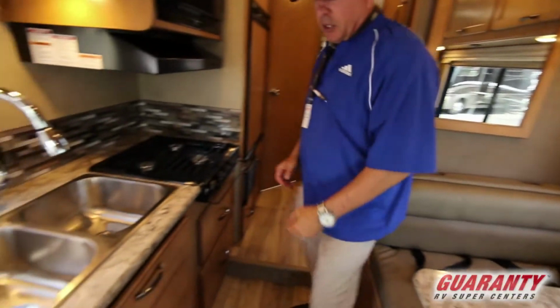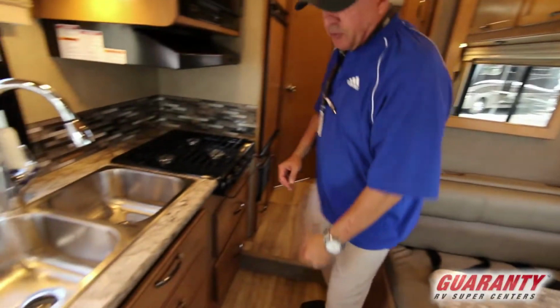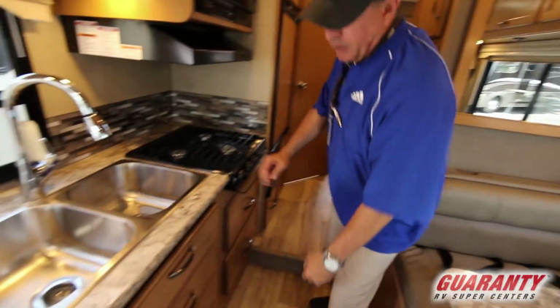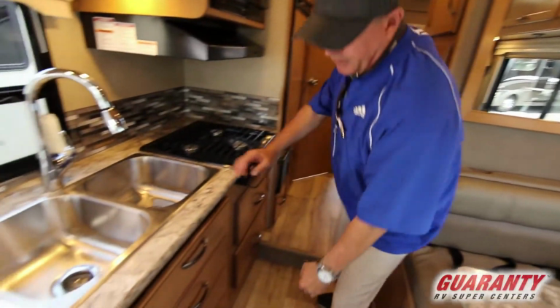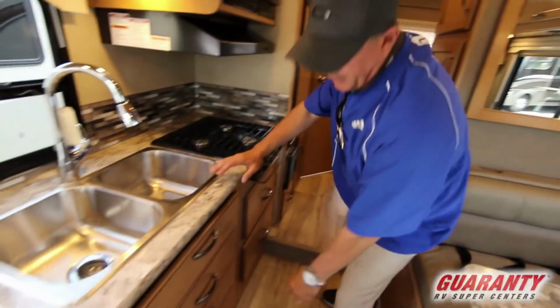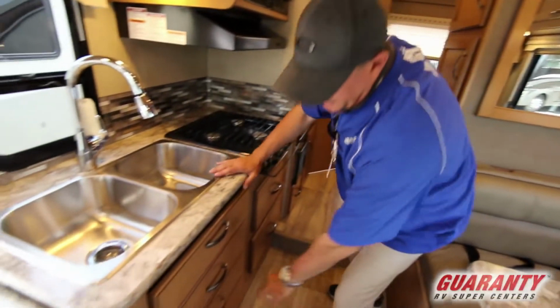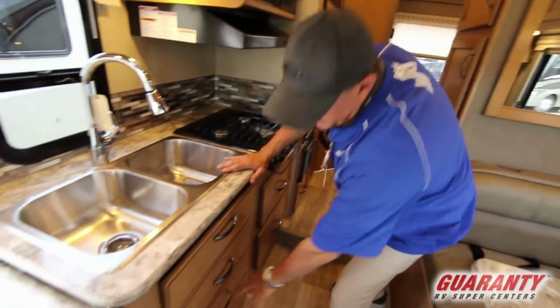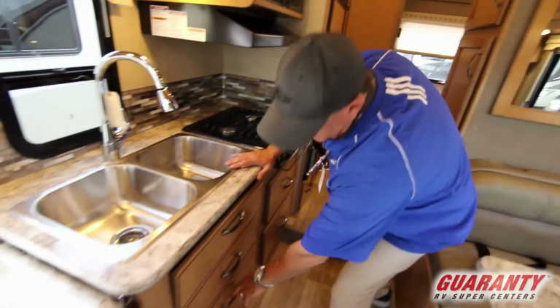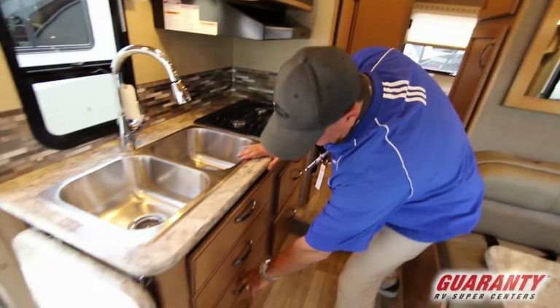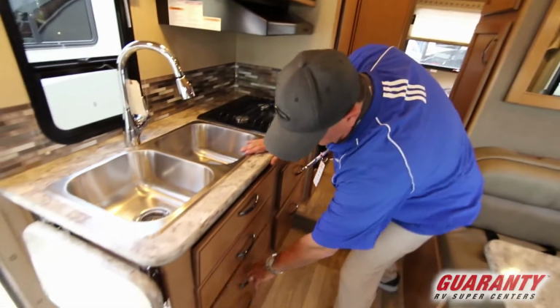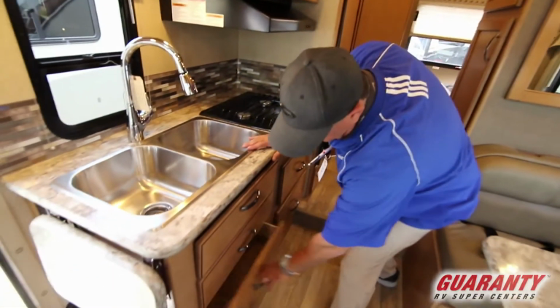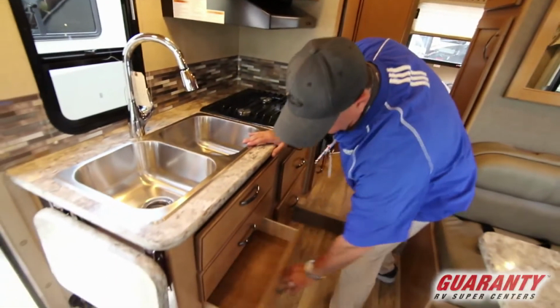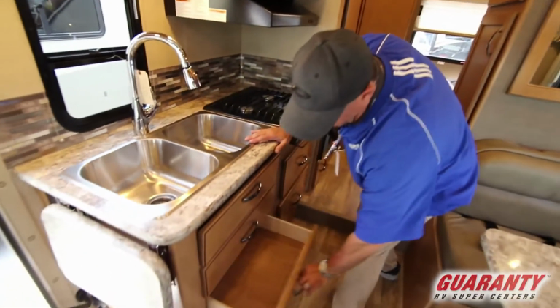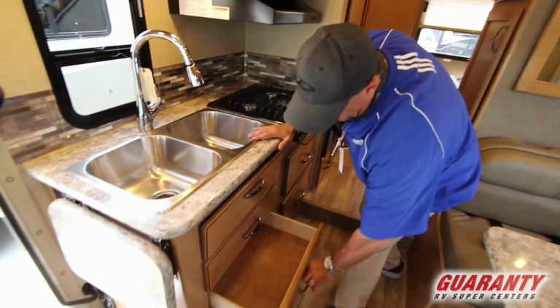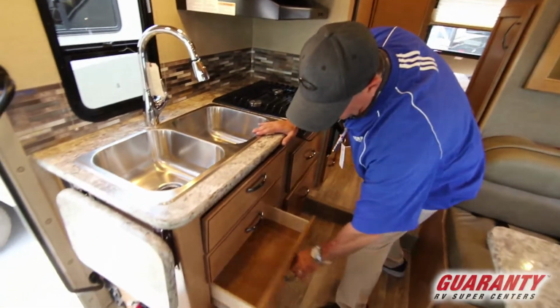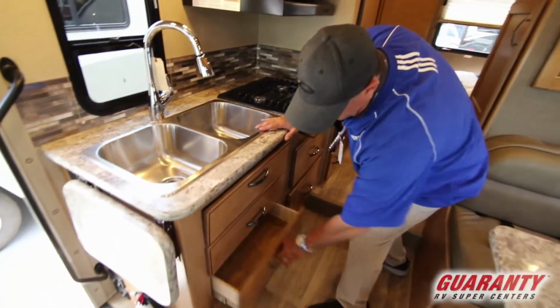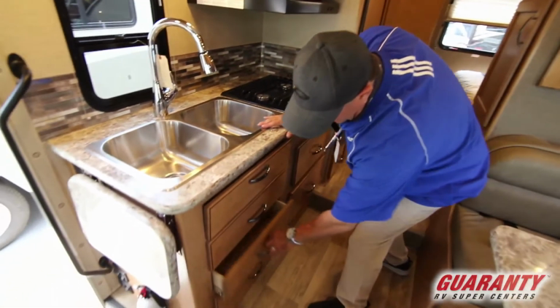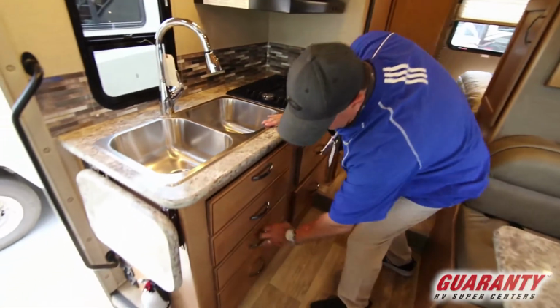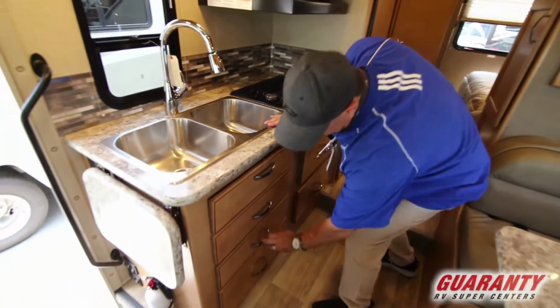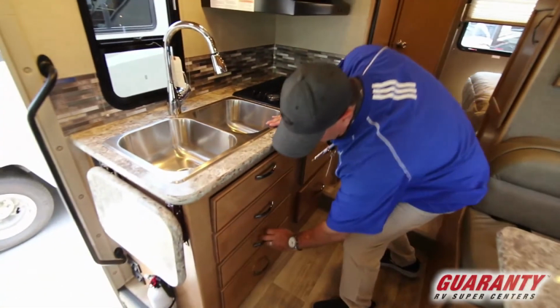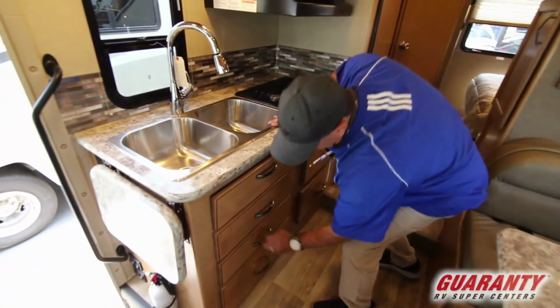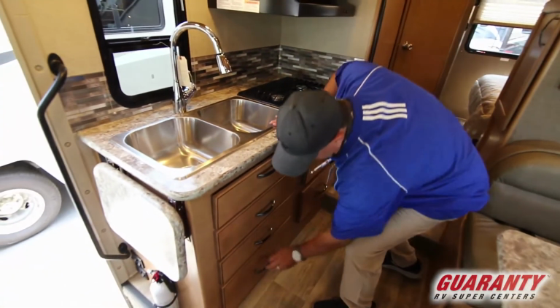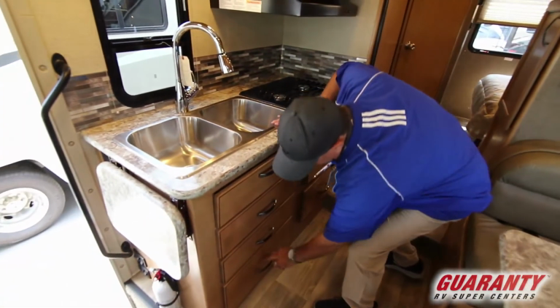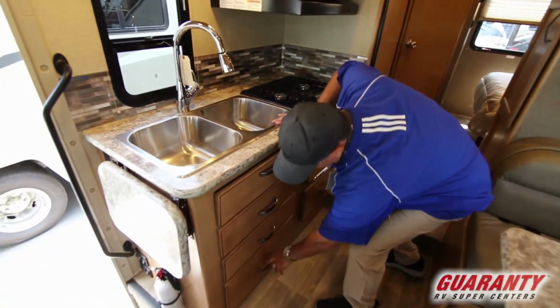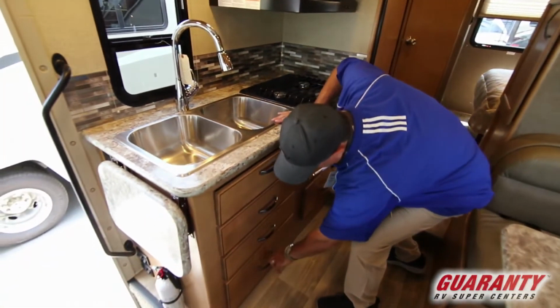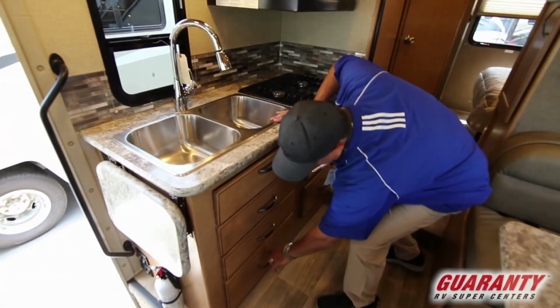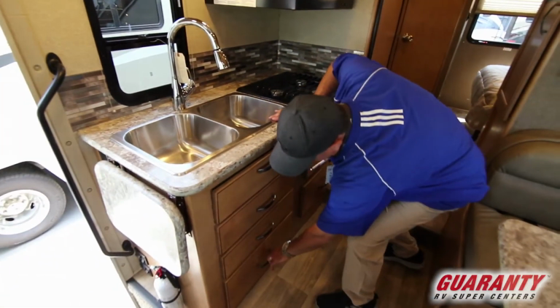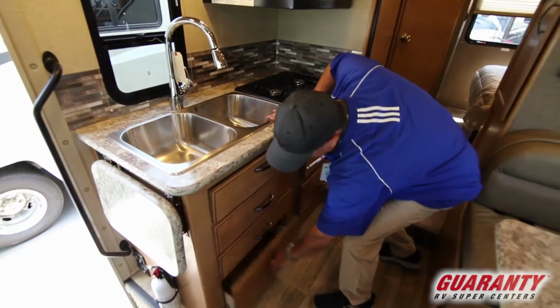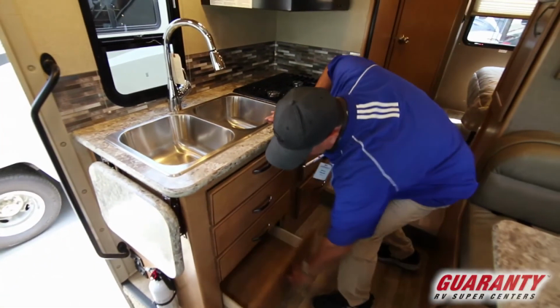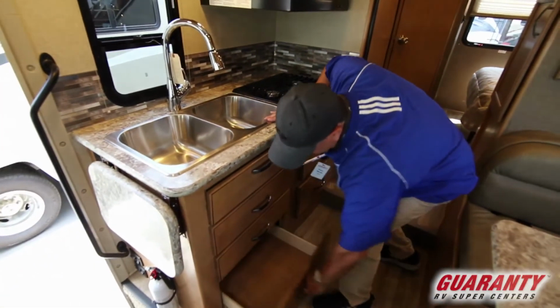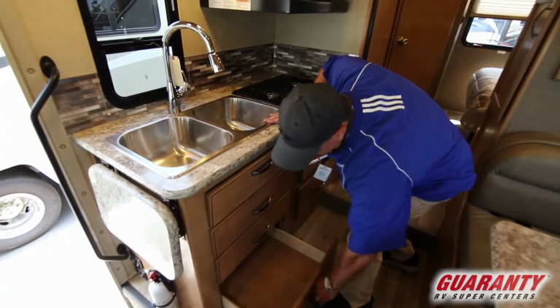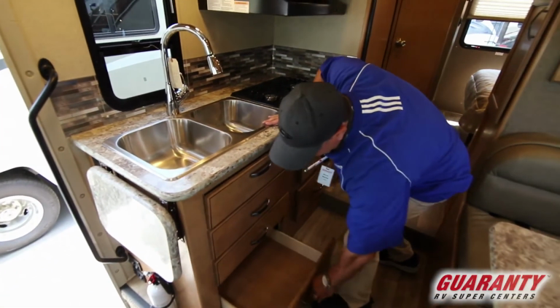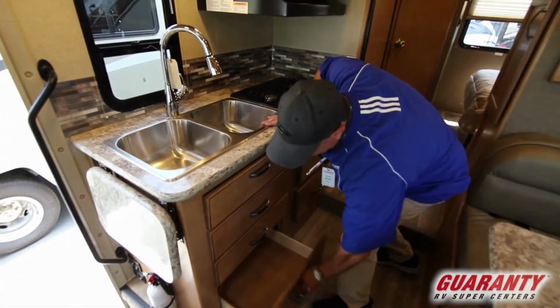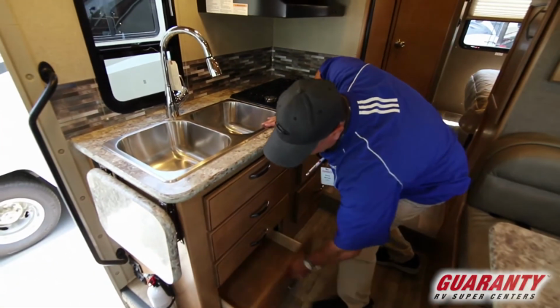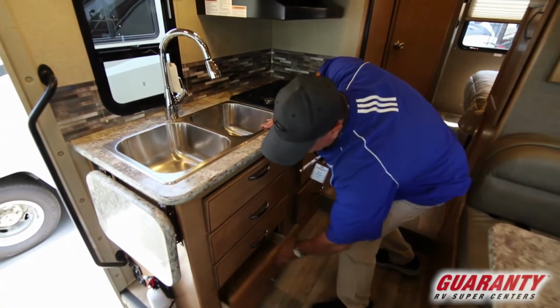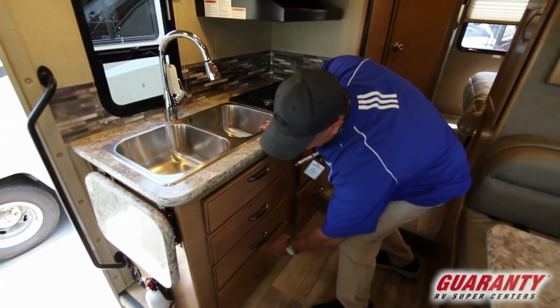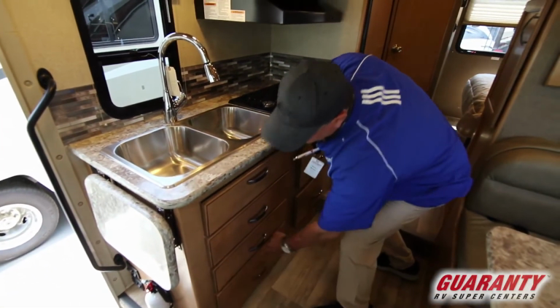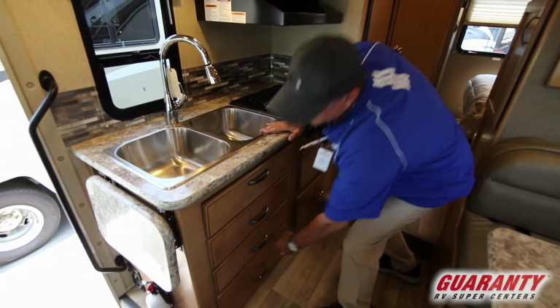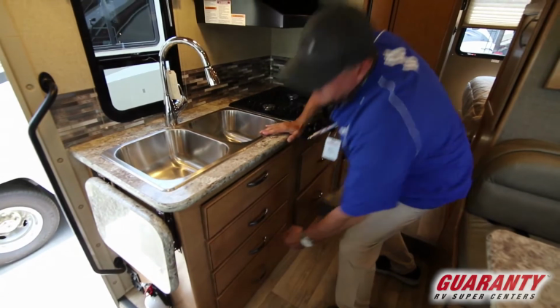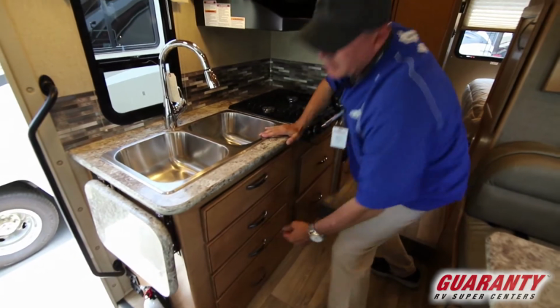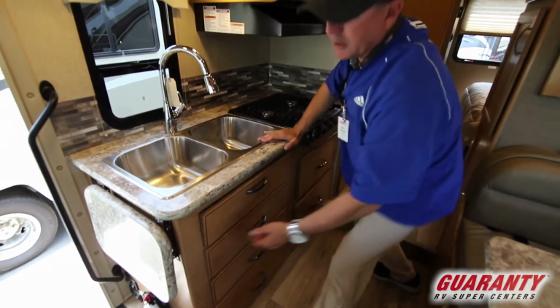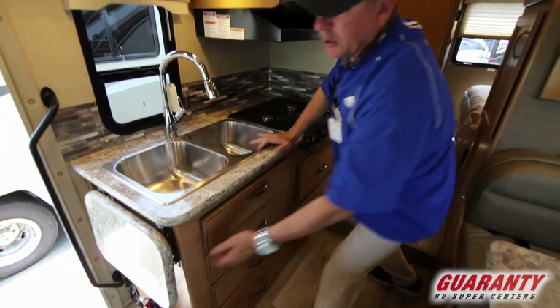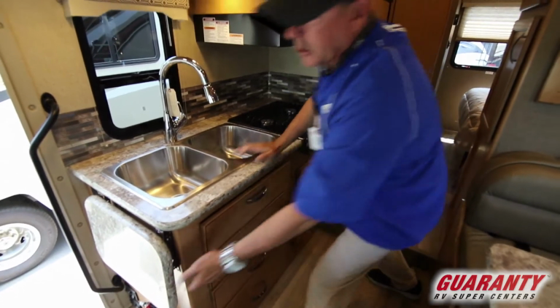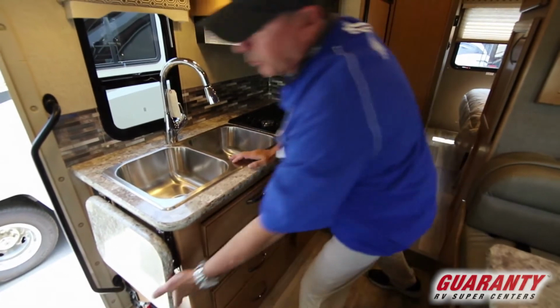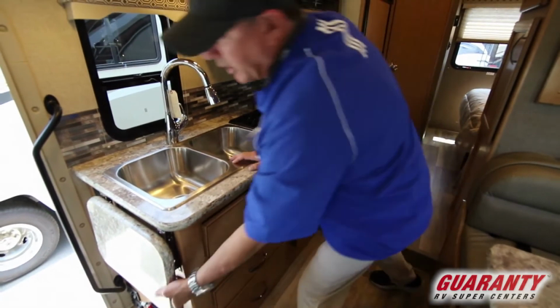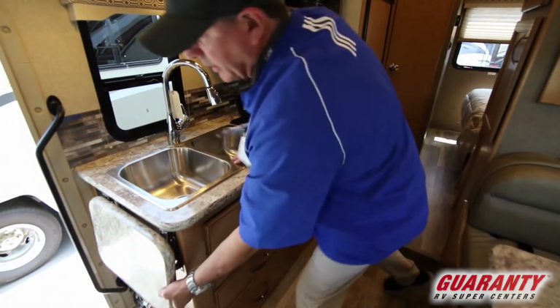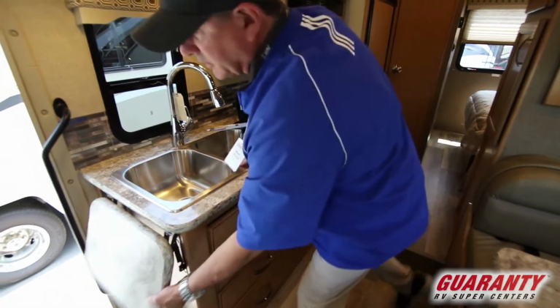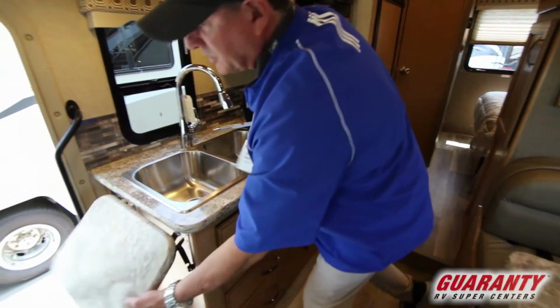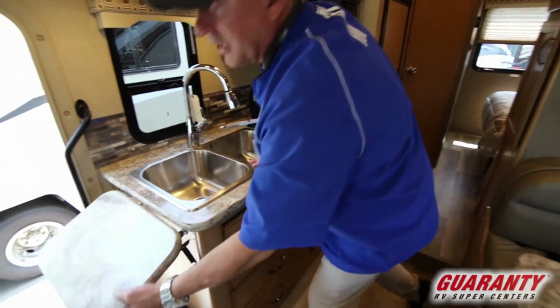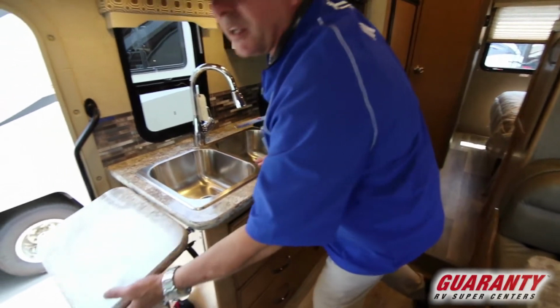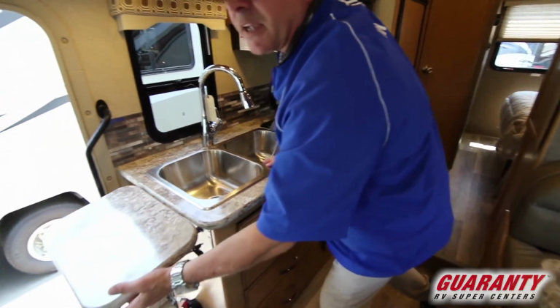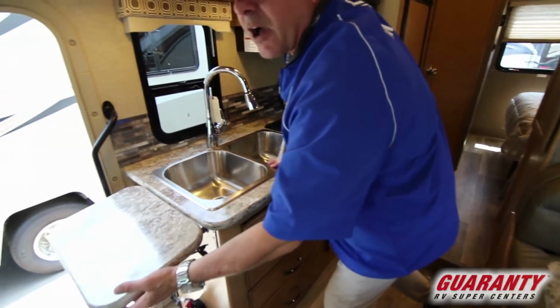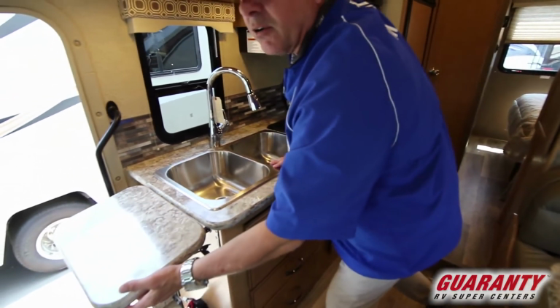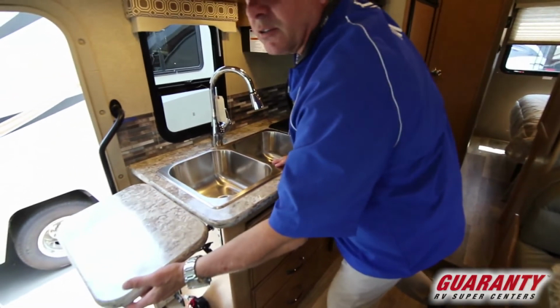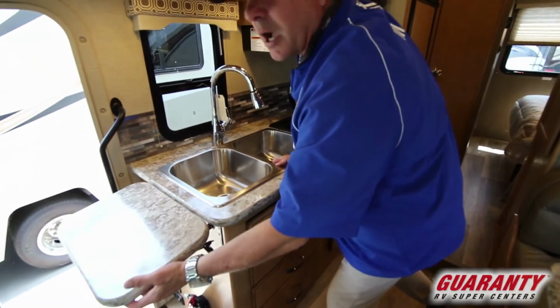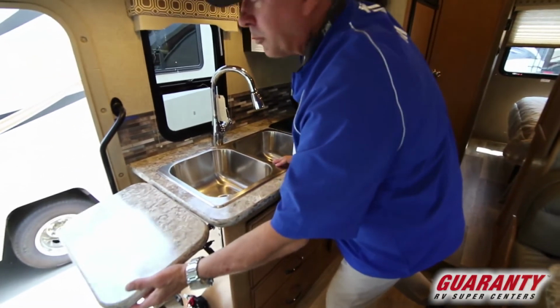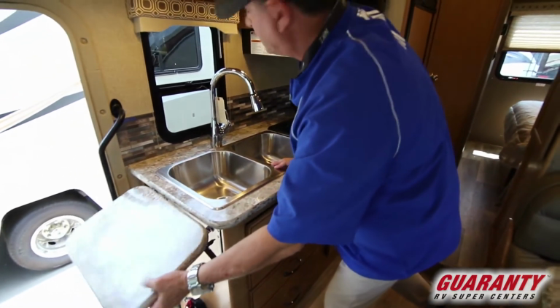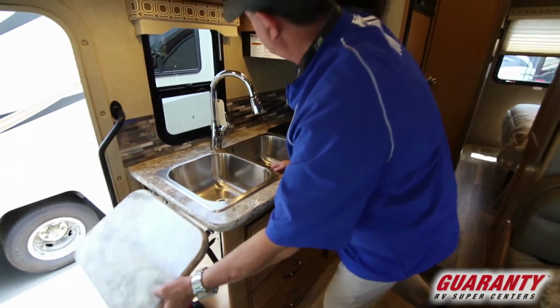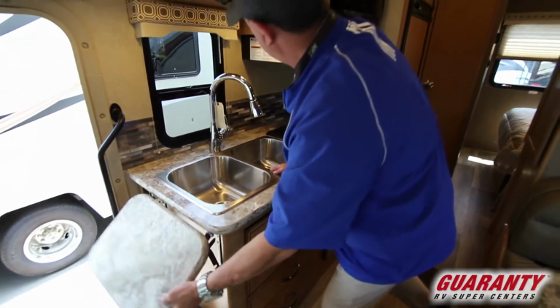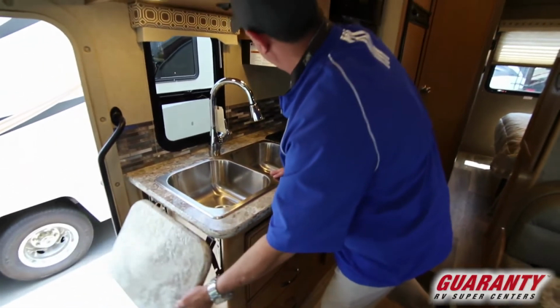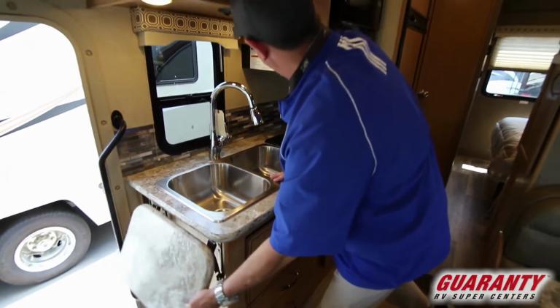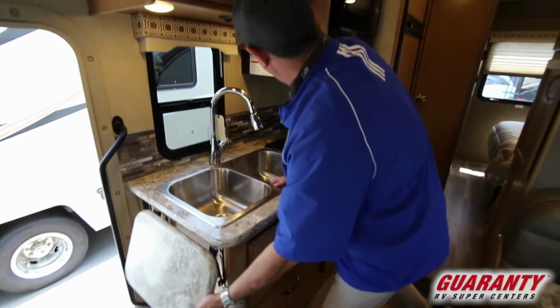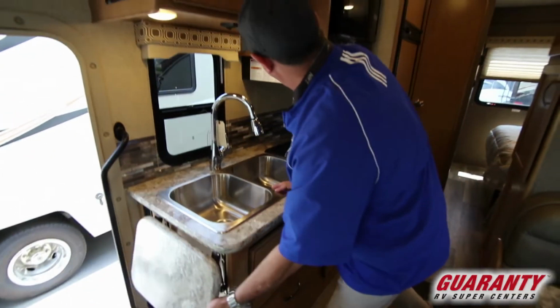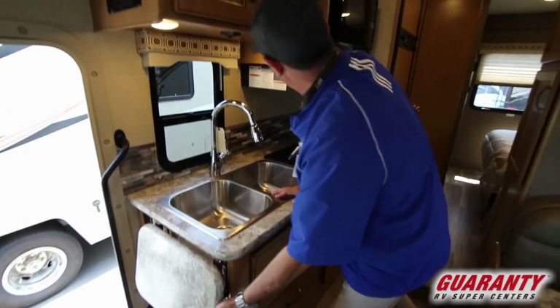You've got a nice kitchen with all the cabinetry and high-end materials. We've got an extended countertop which is real nice.